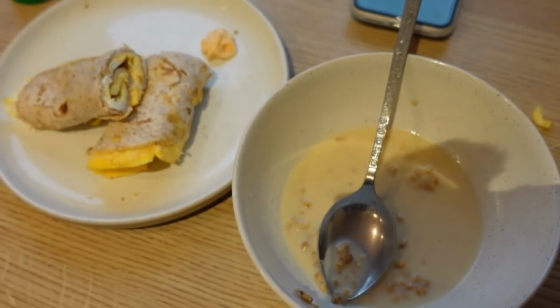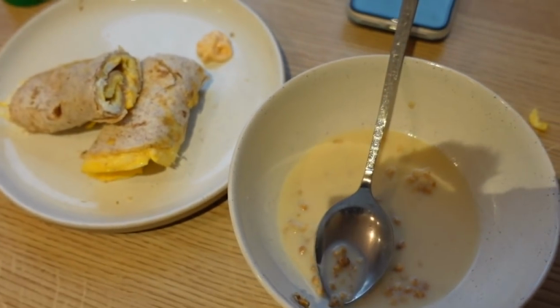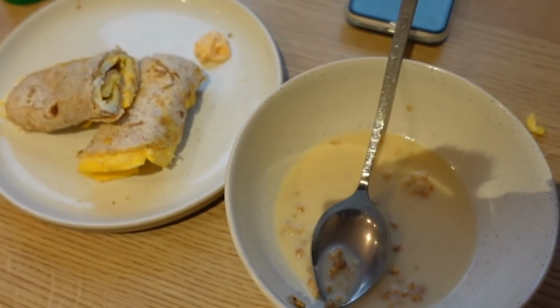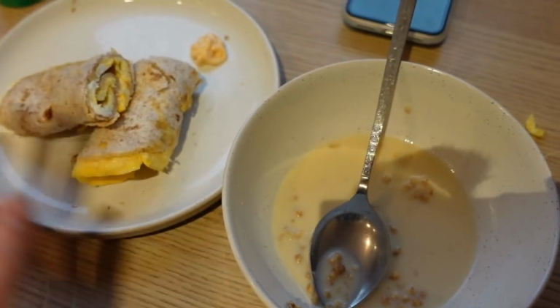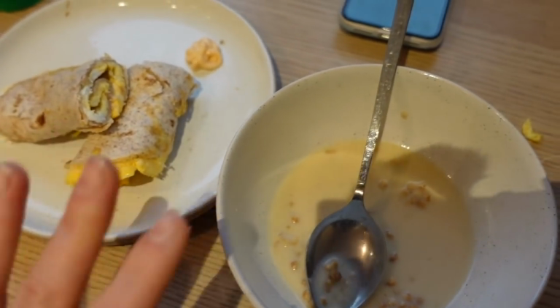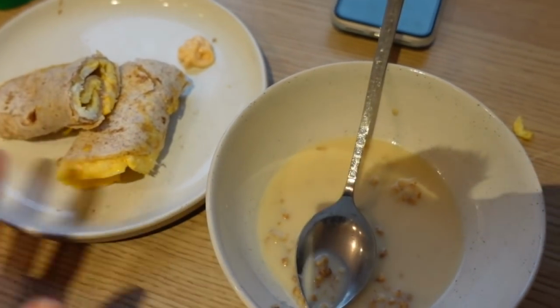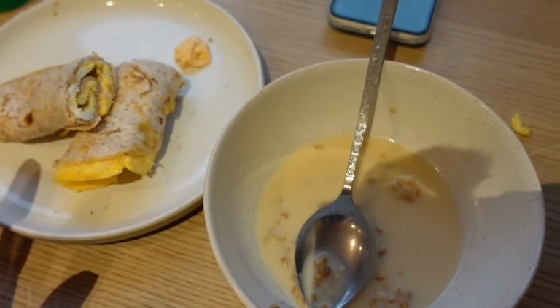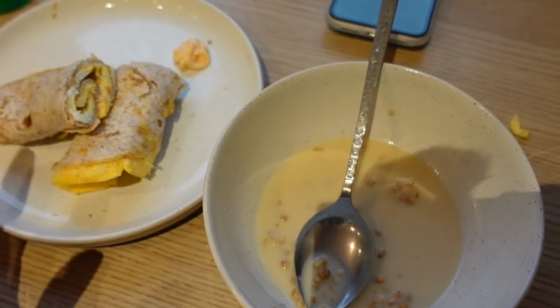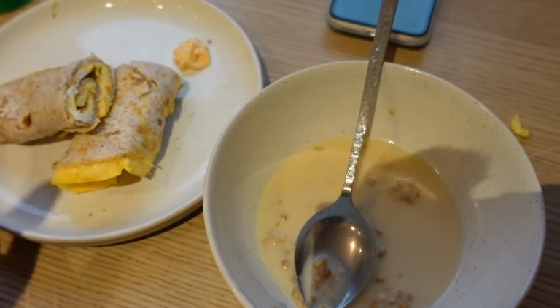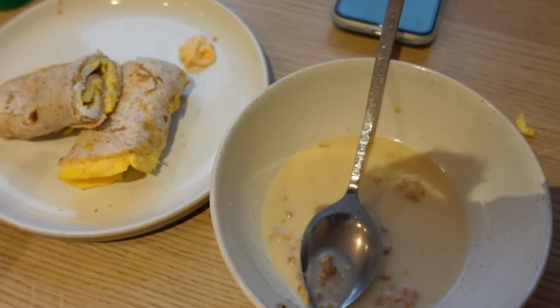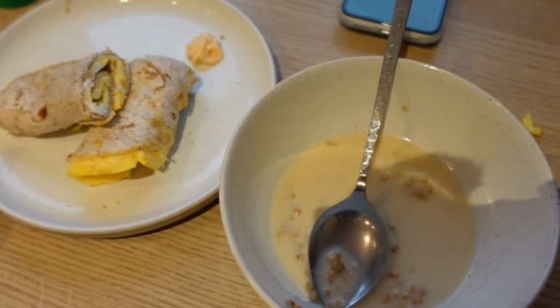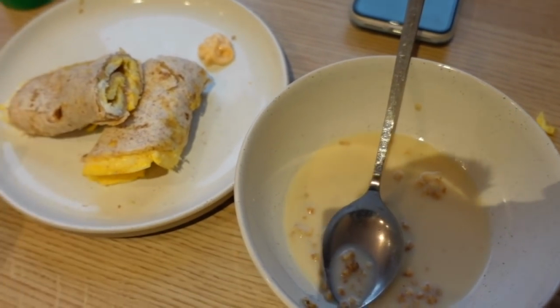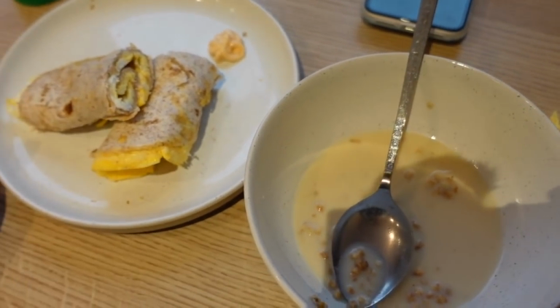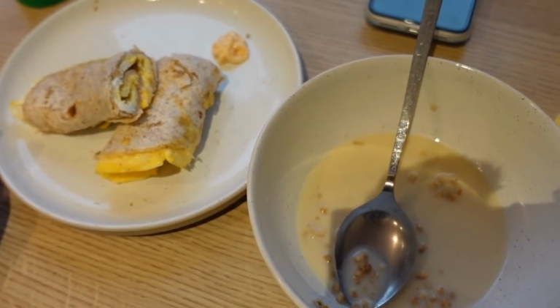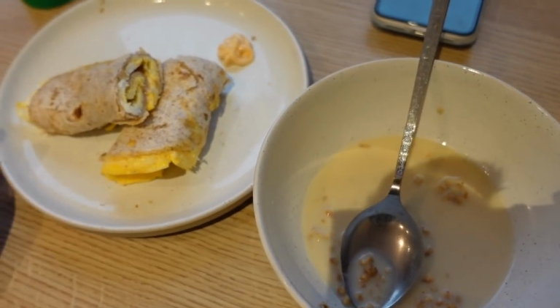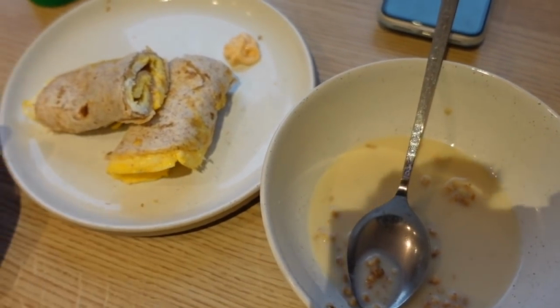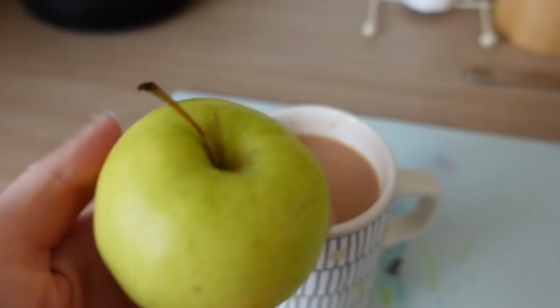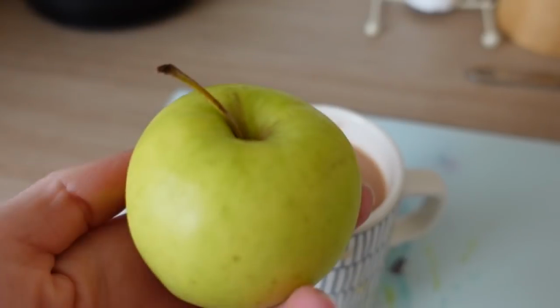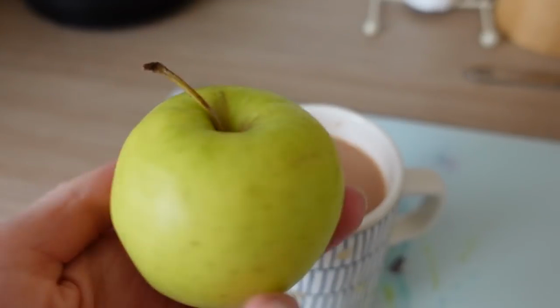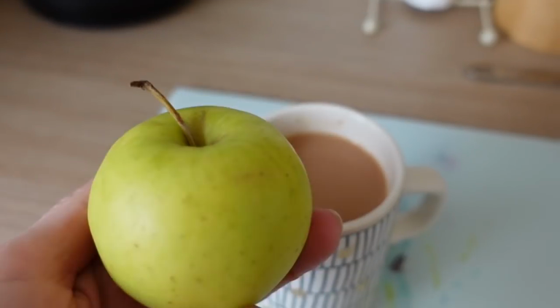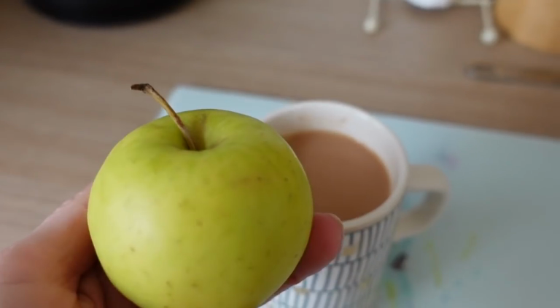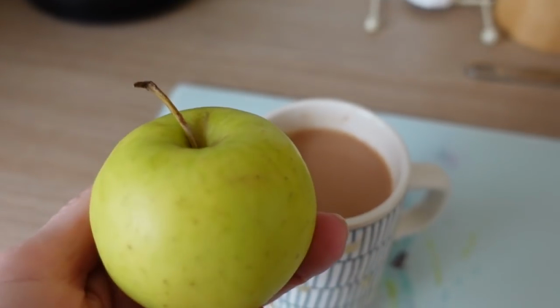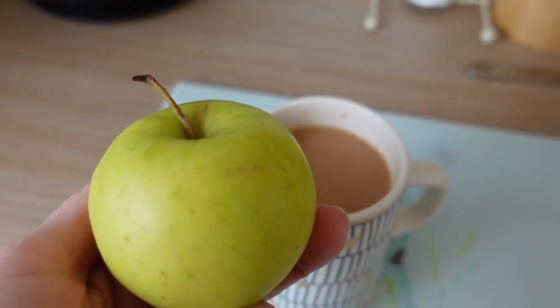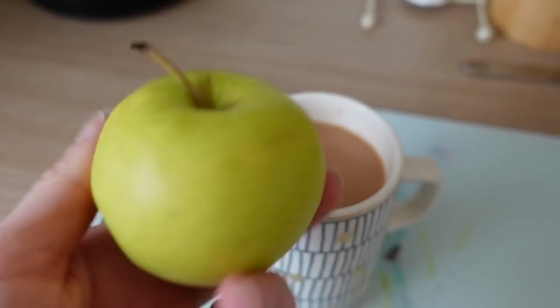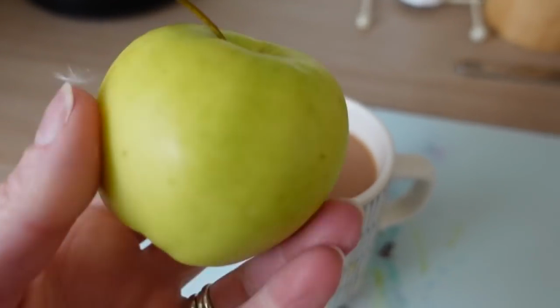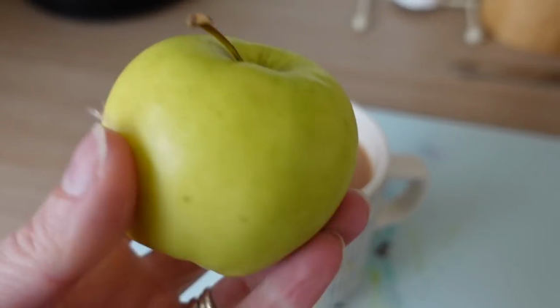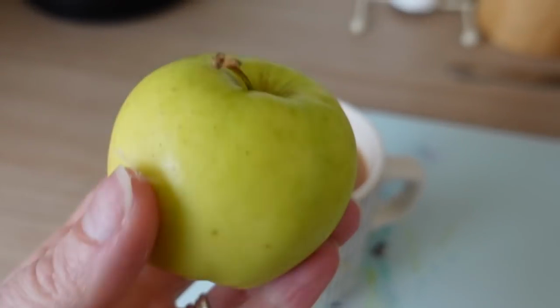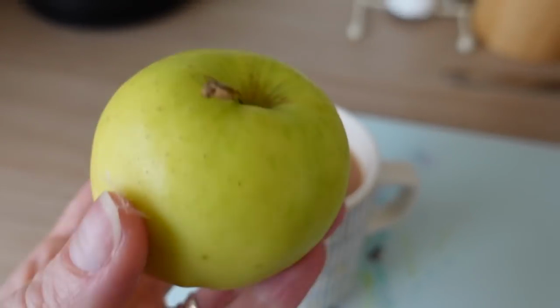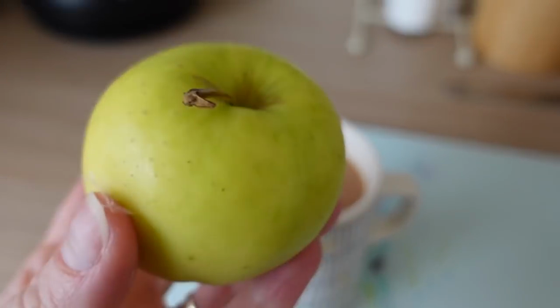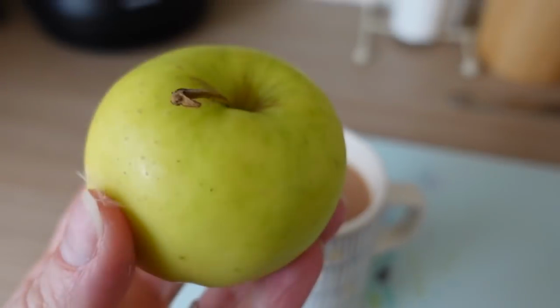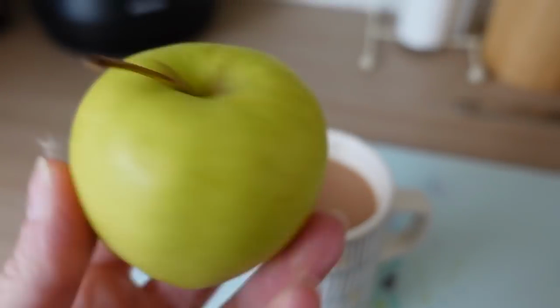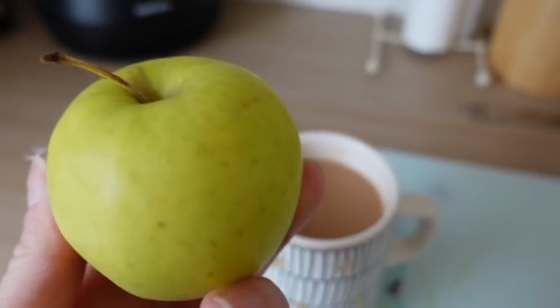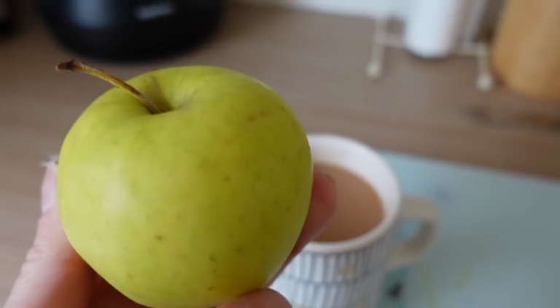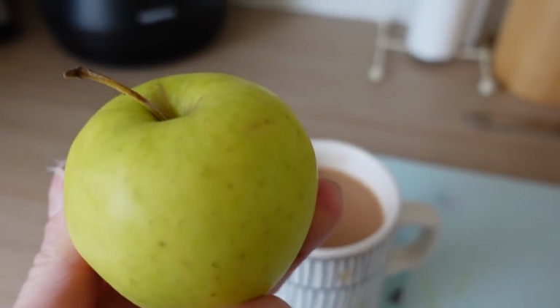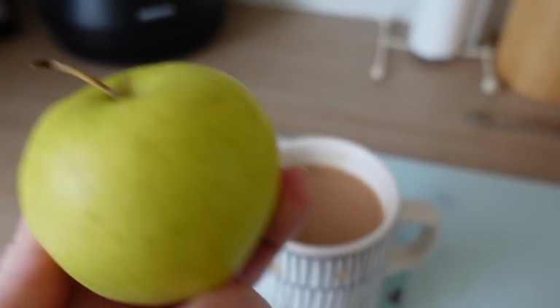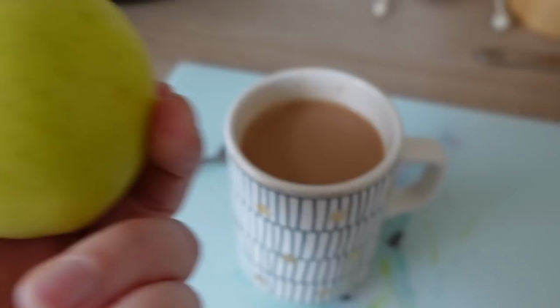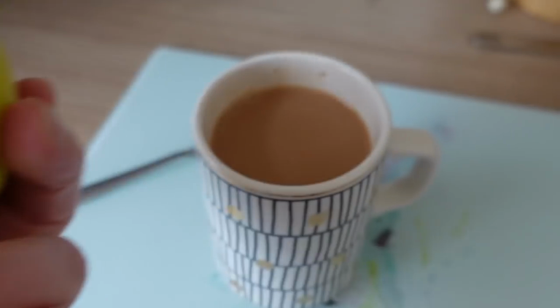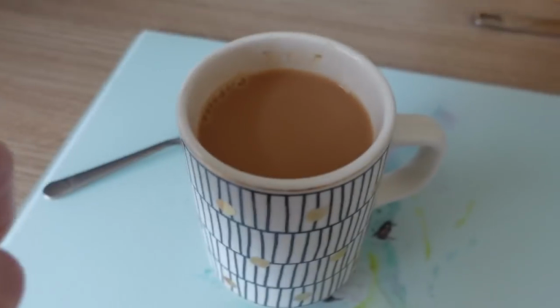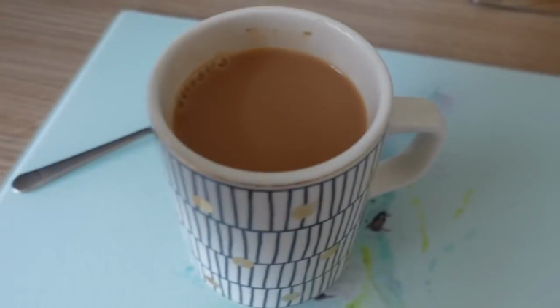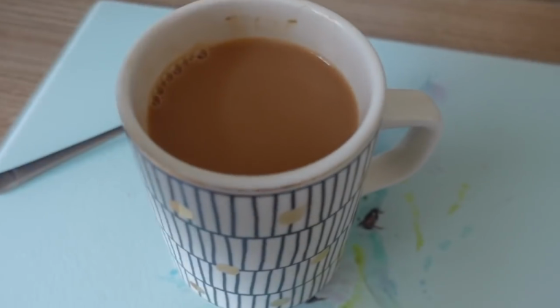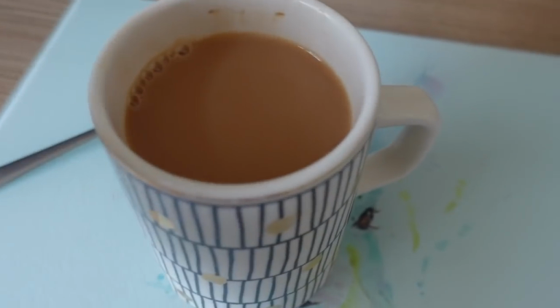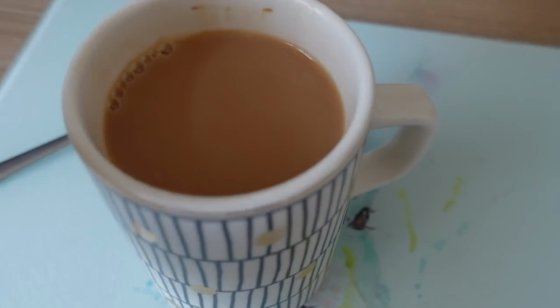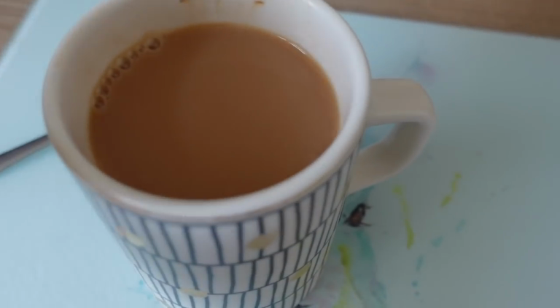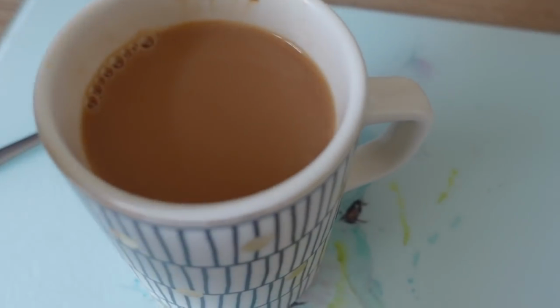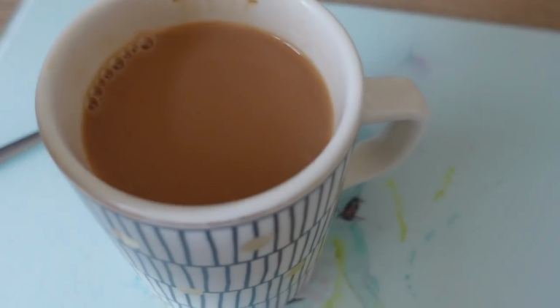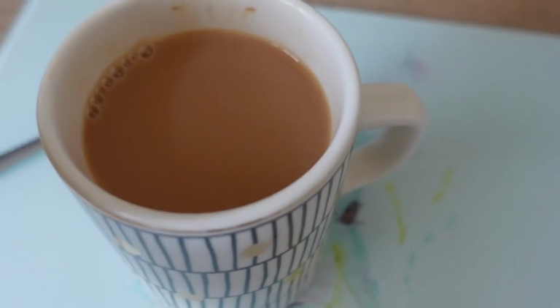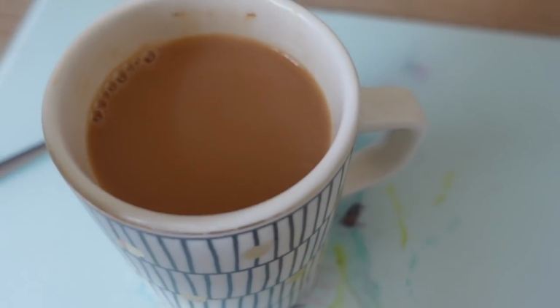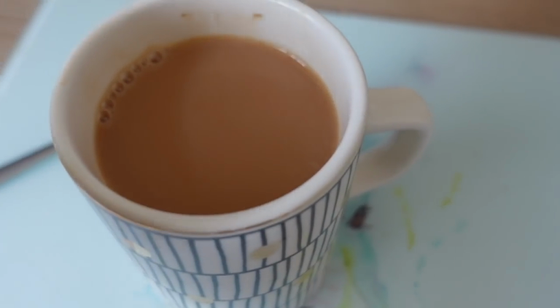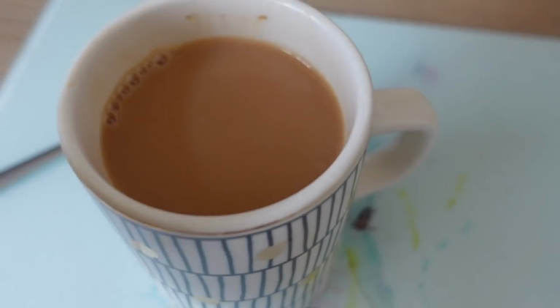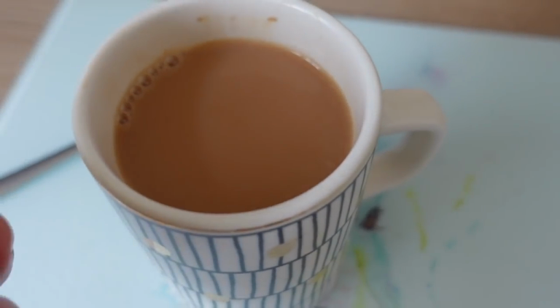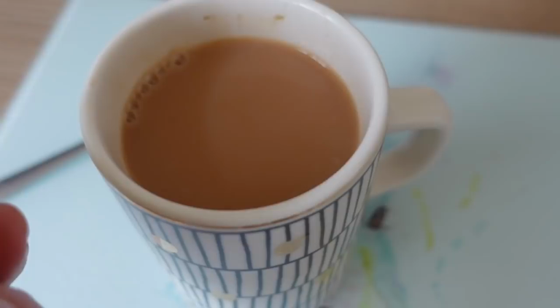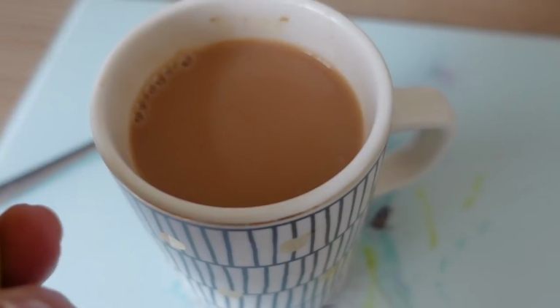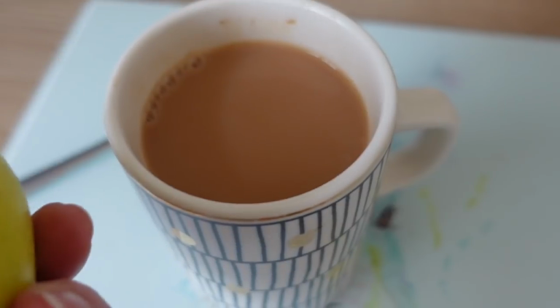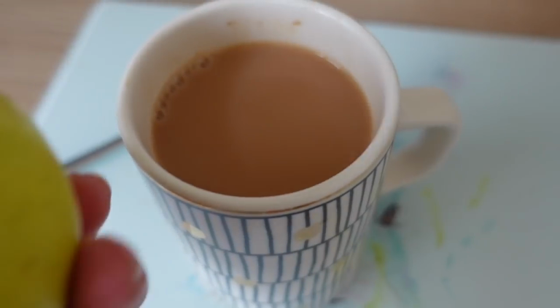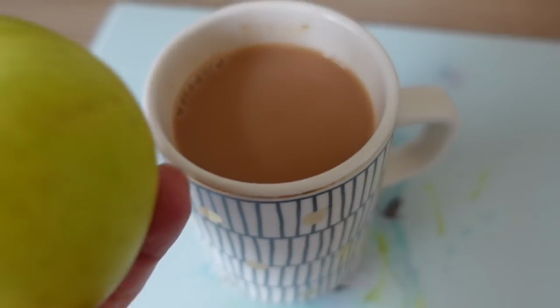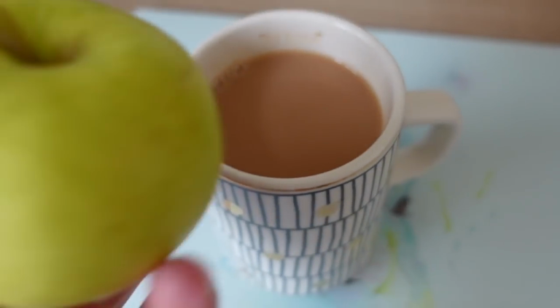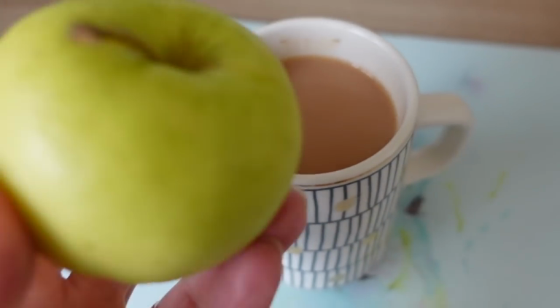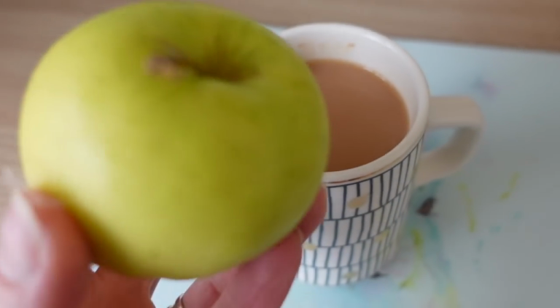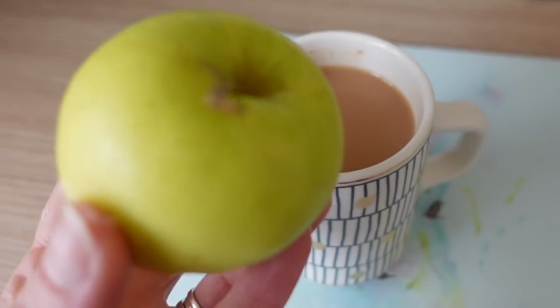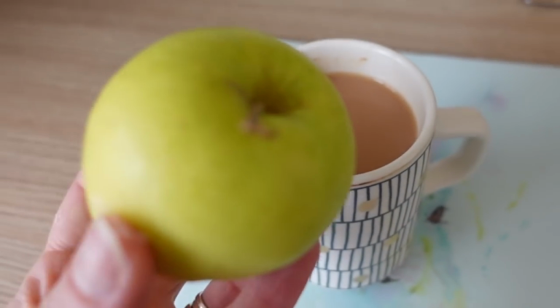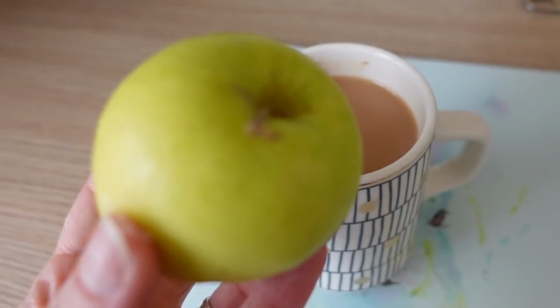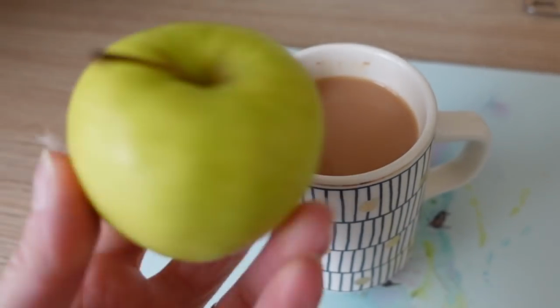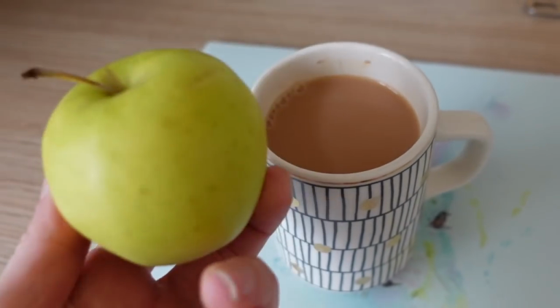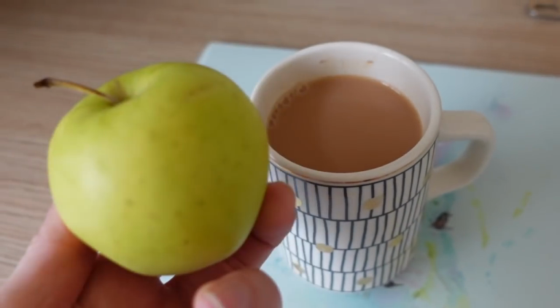I'll just have more water now. We've got an apple and a tea snack break at half past ten.